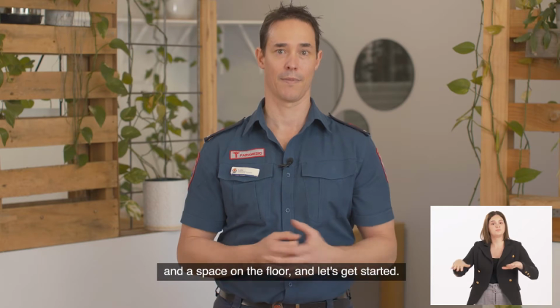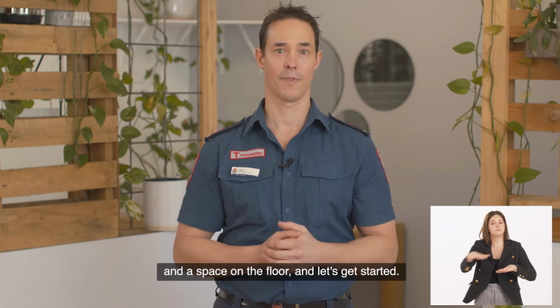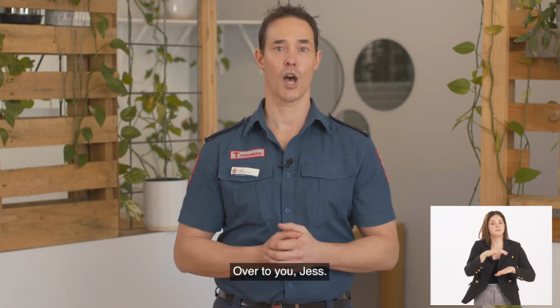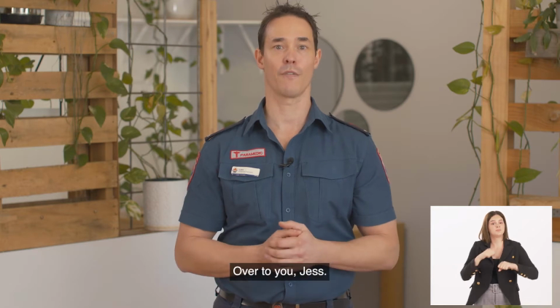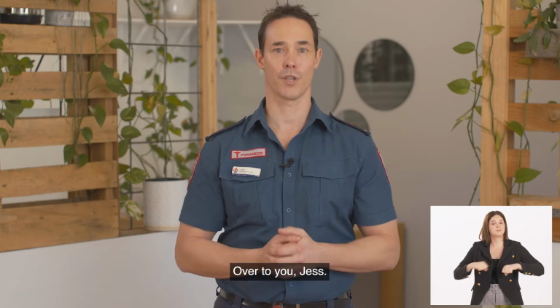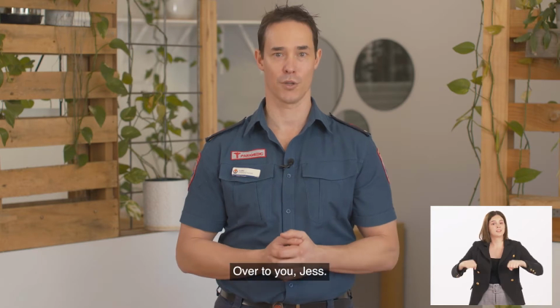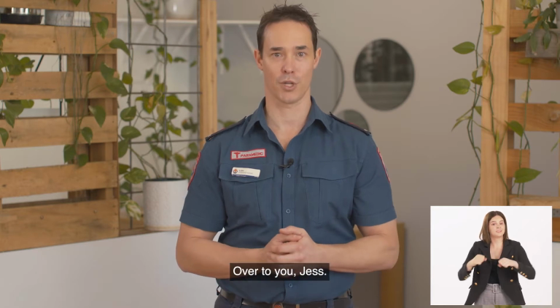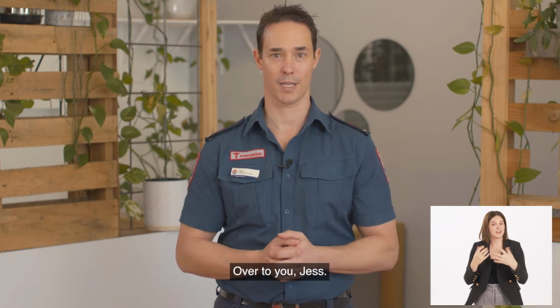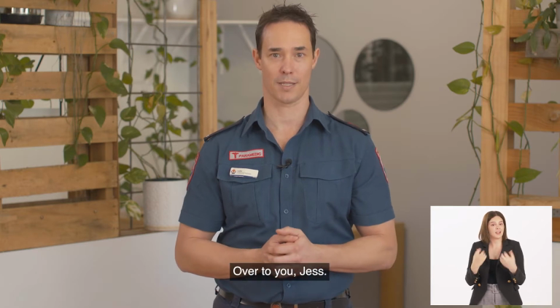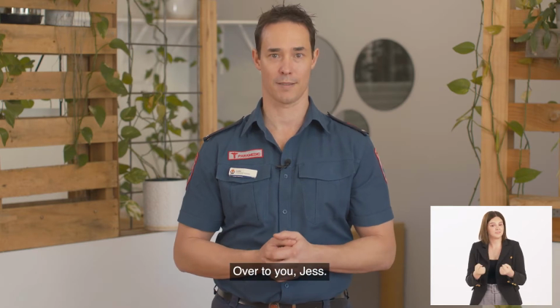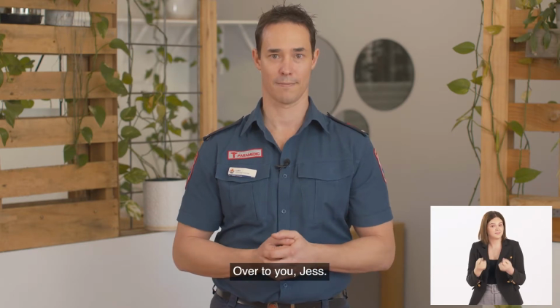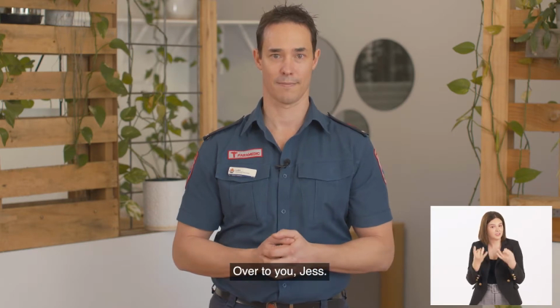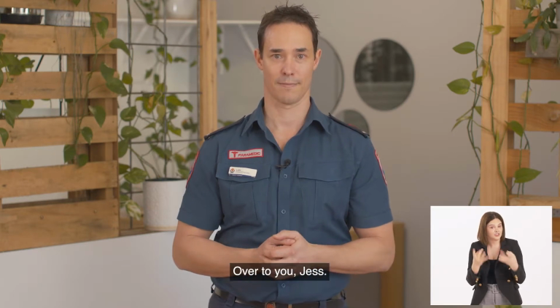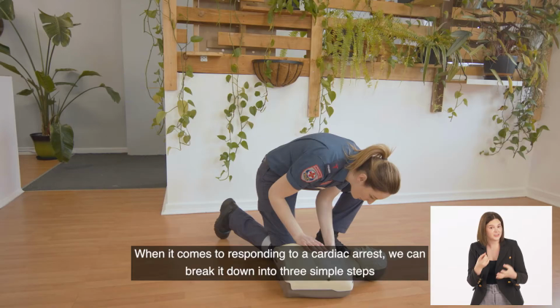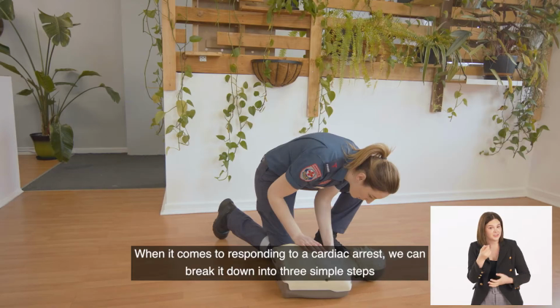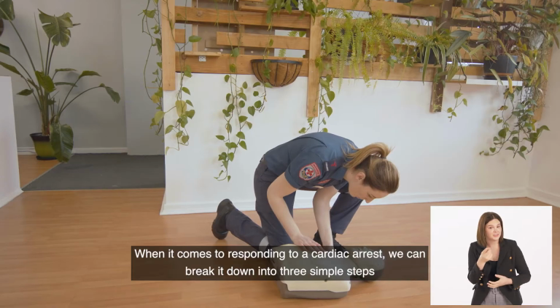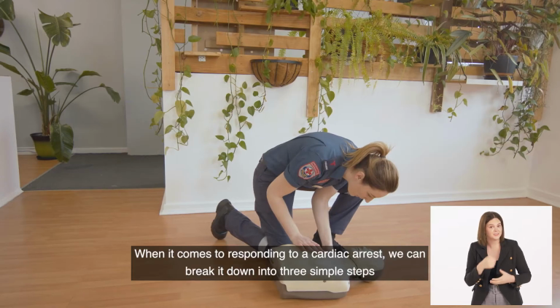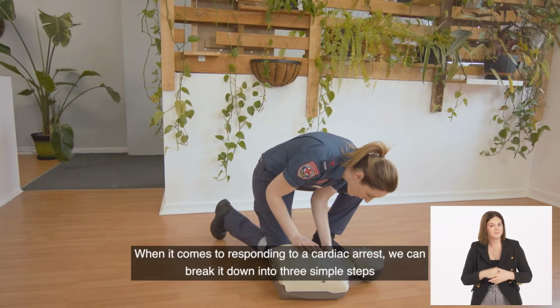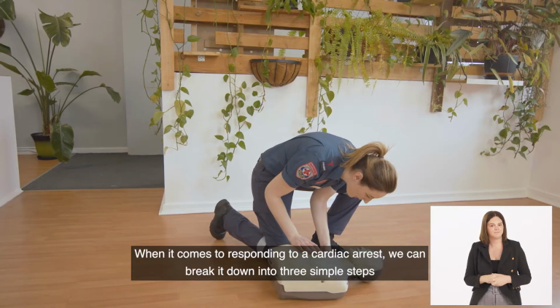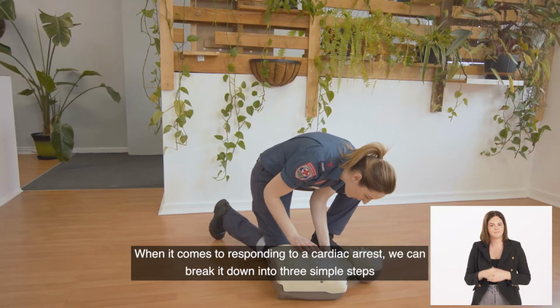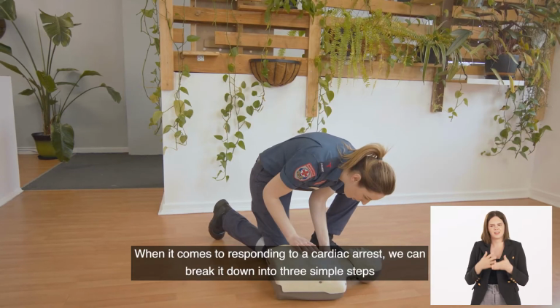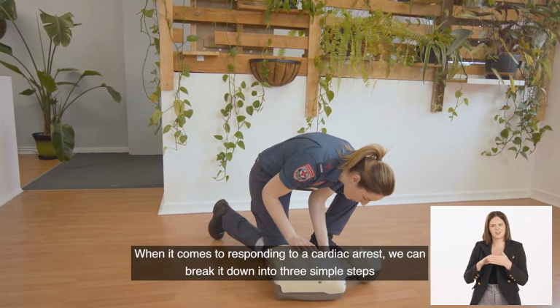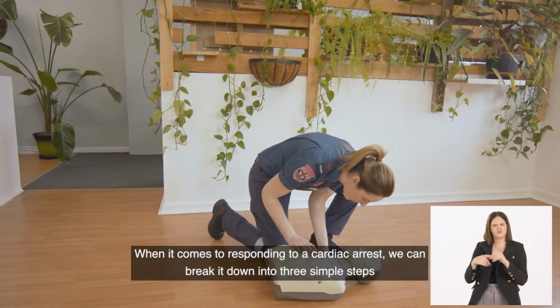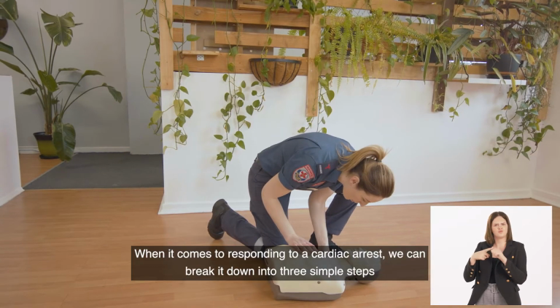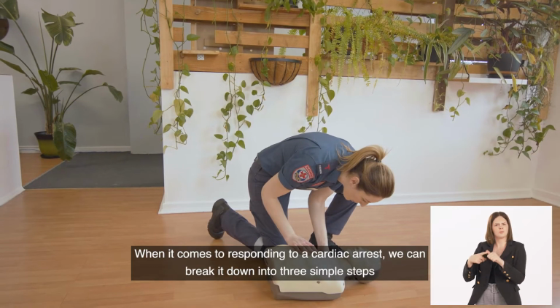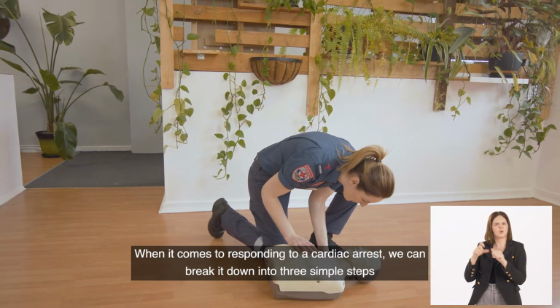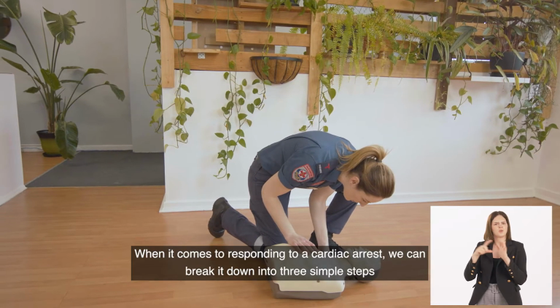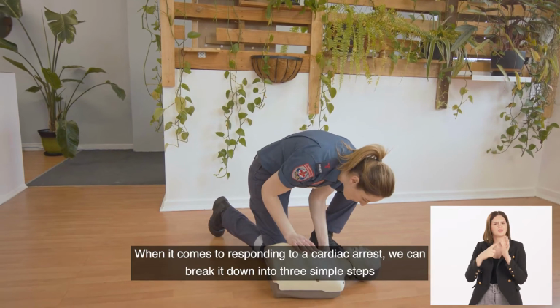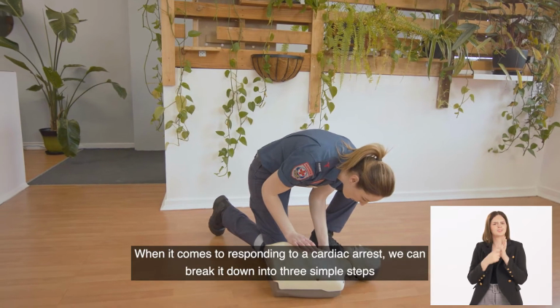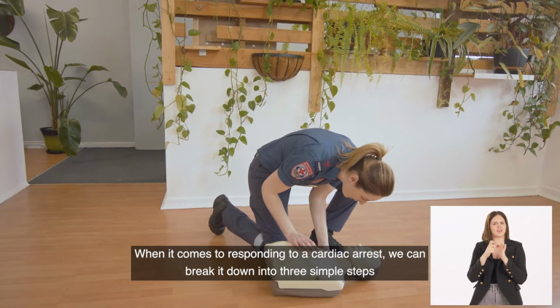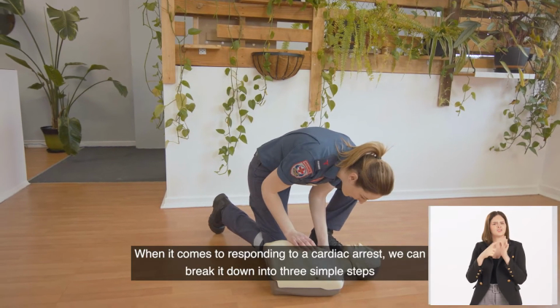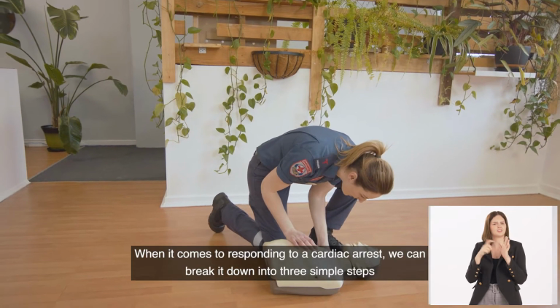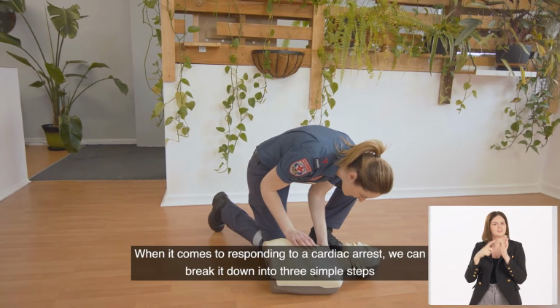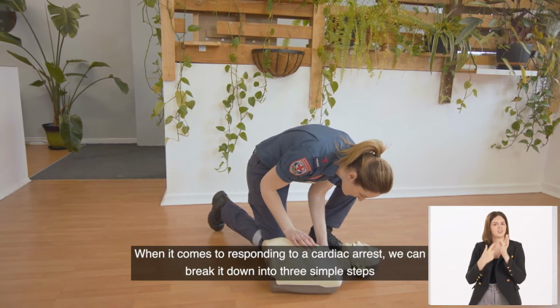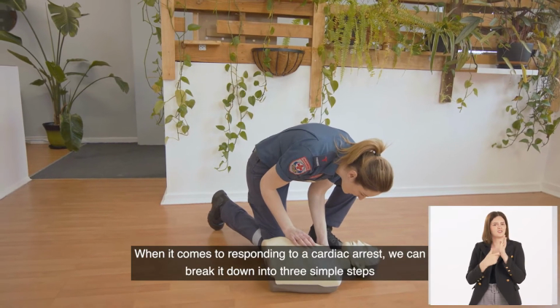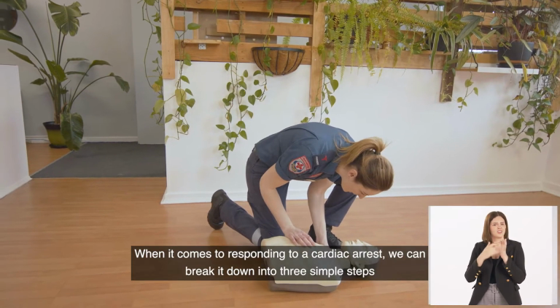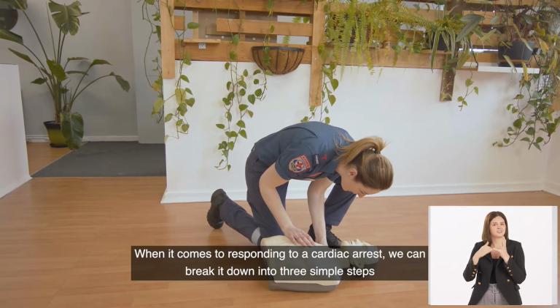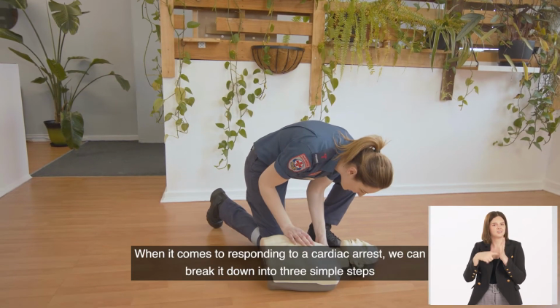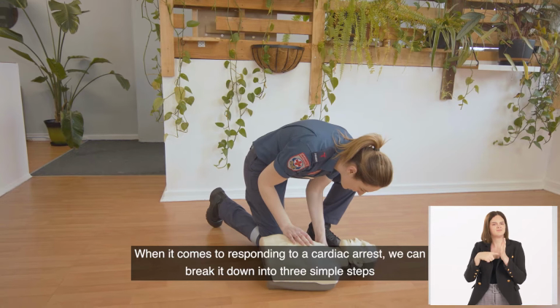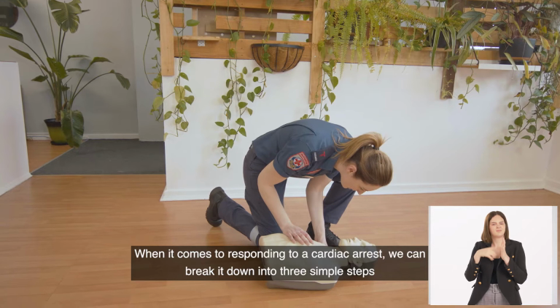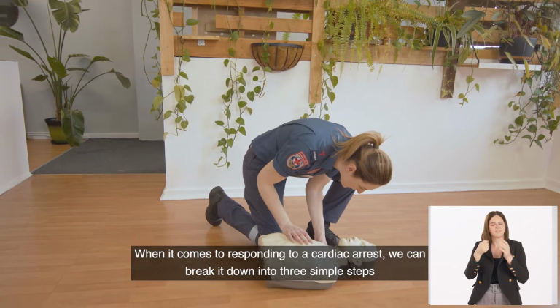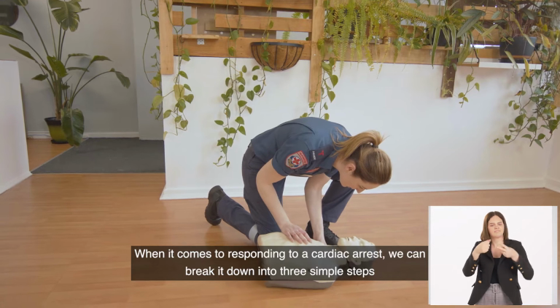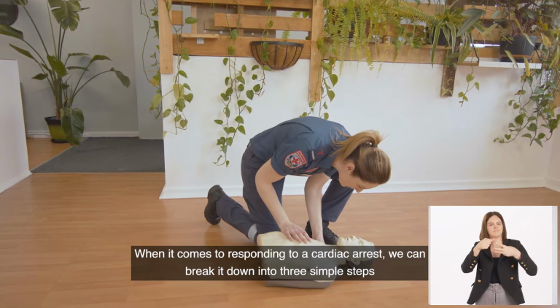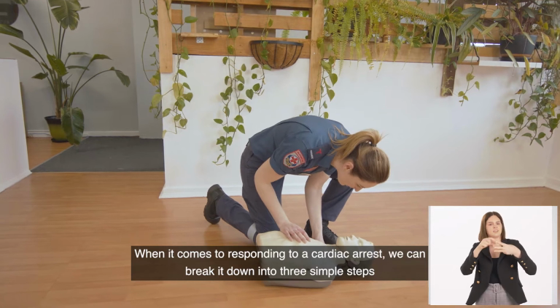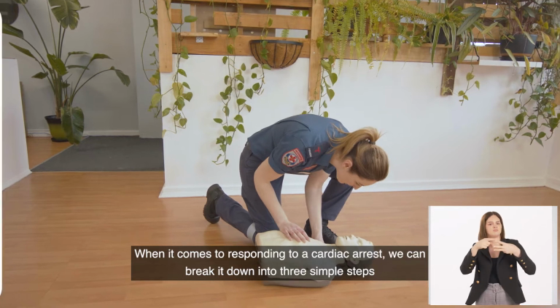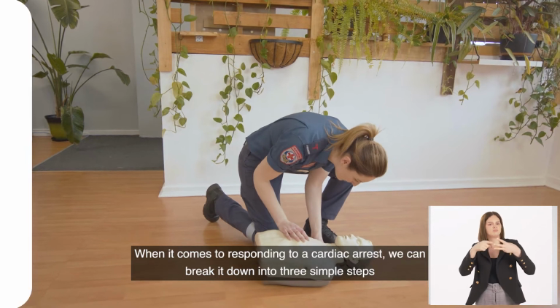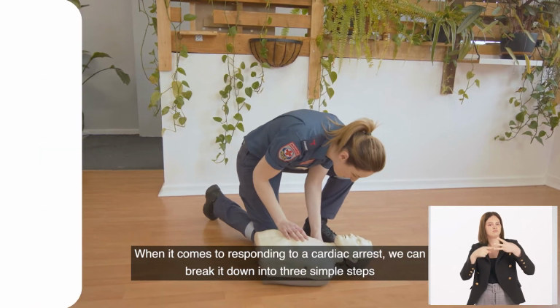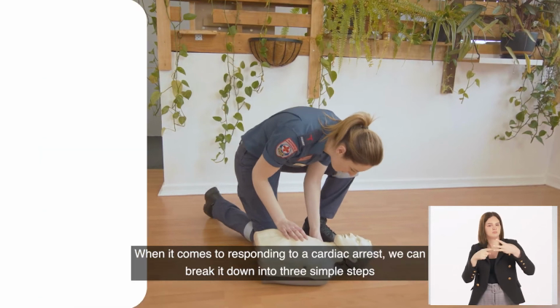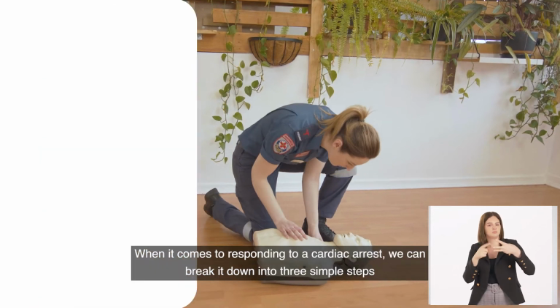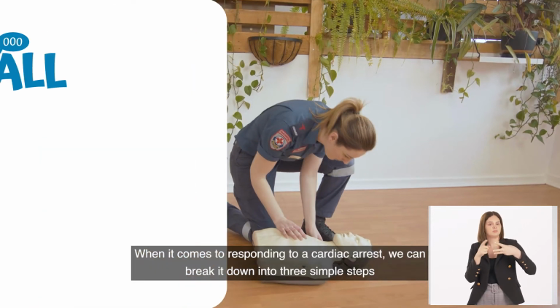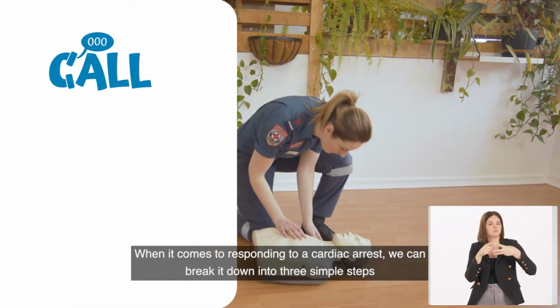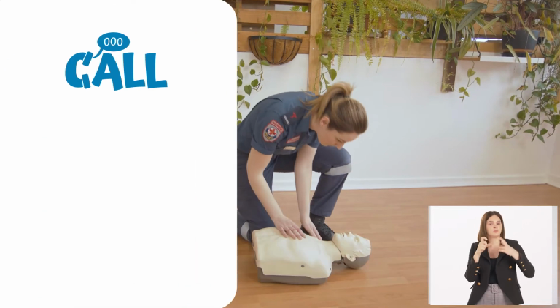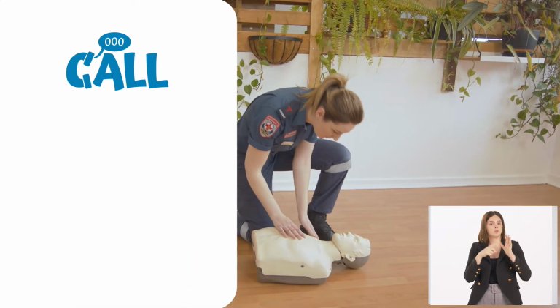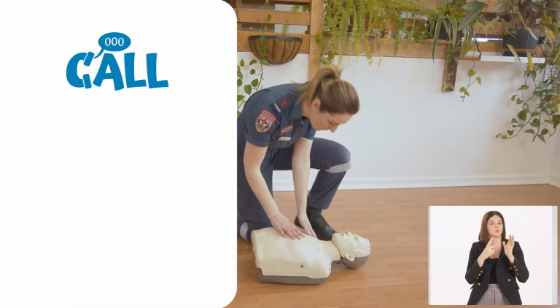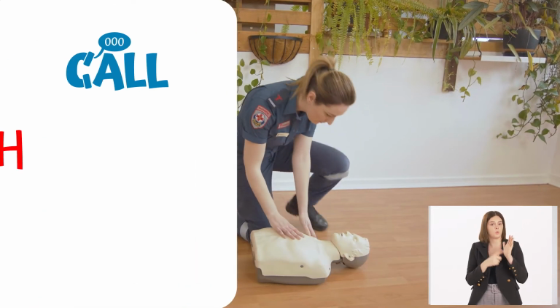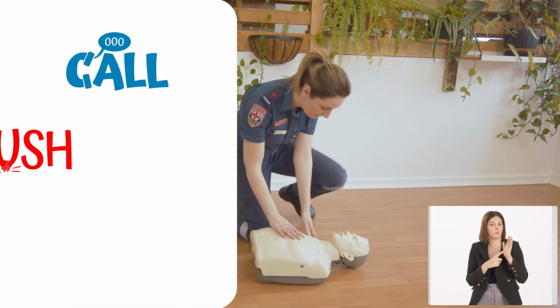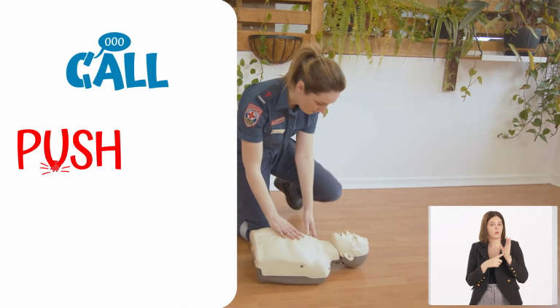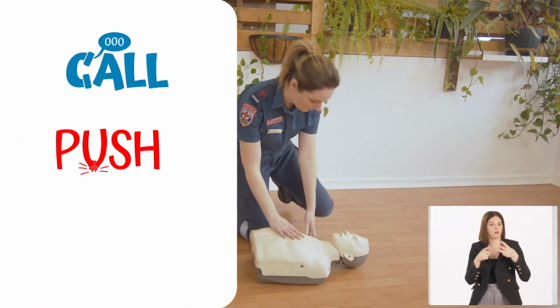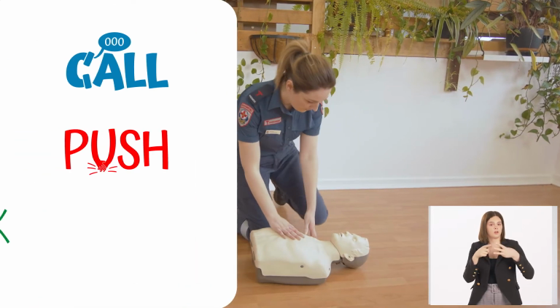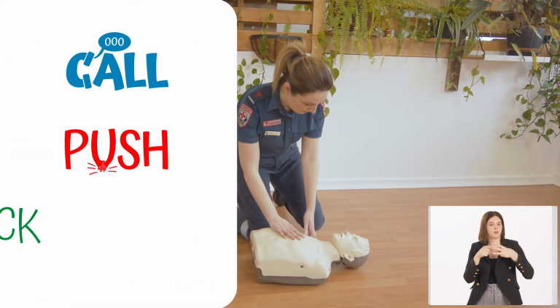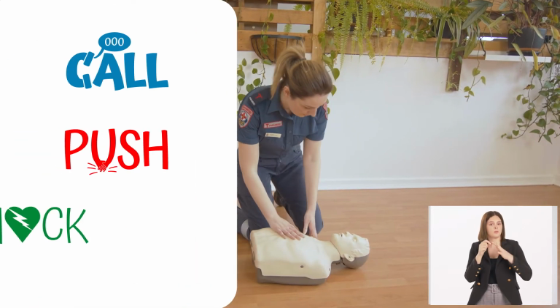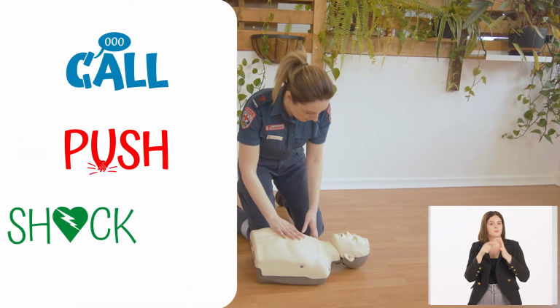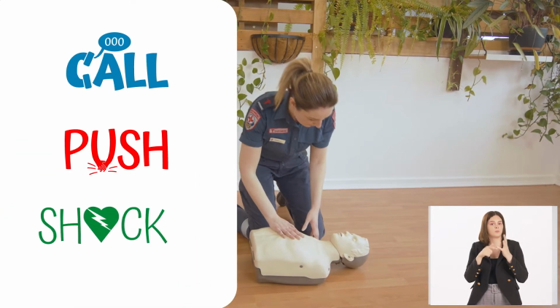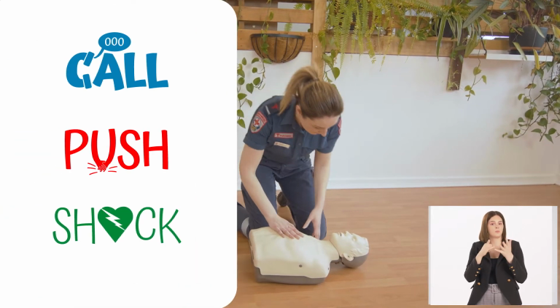When it comes to responding to a cardiac arrest, we can break it down into three simple steps: Call, Push, Shock.